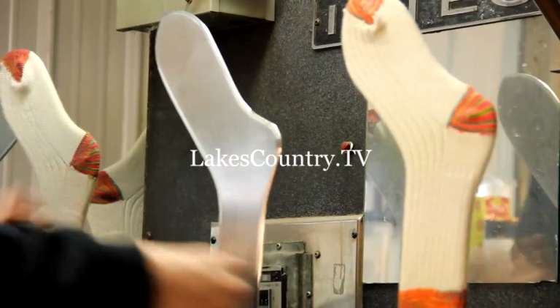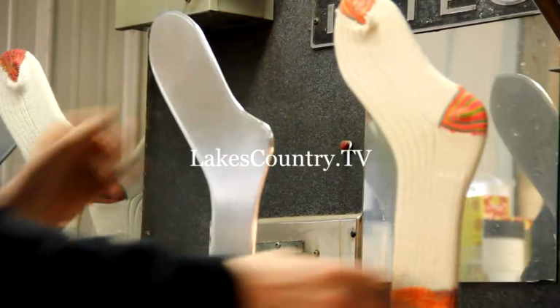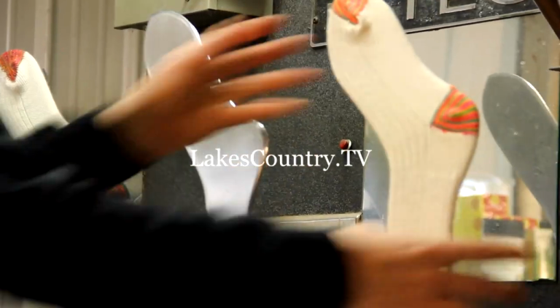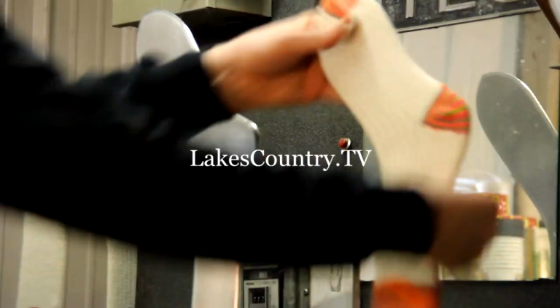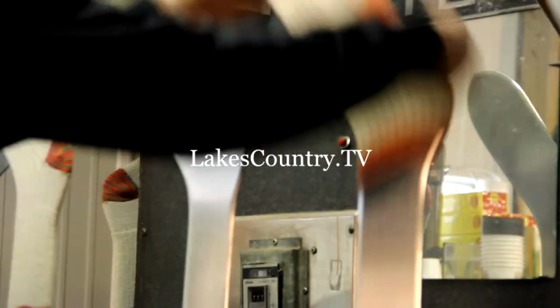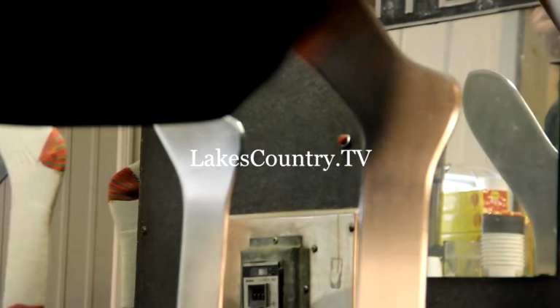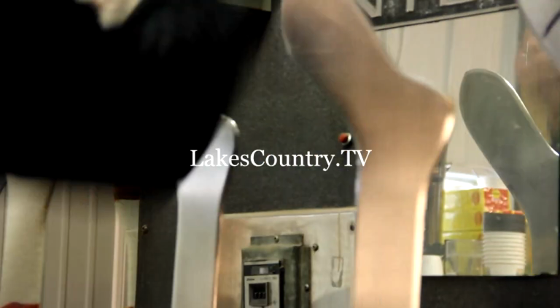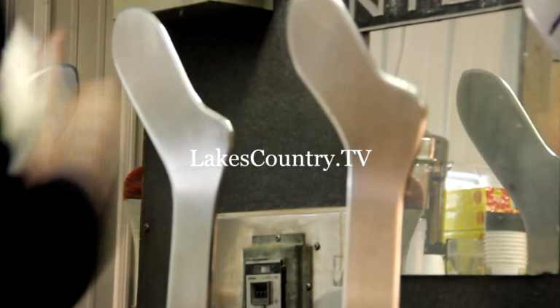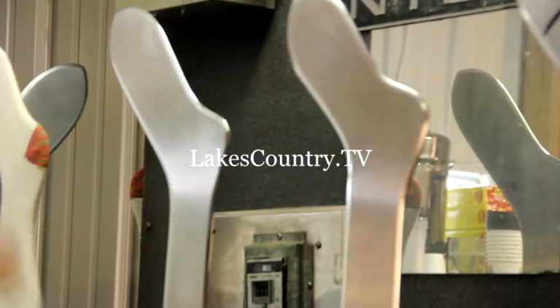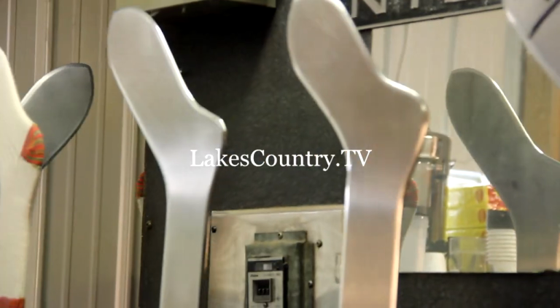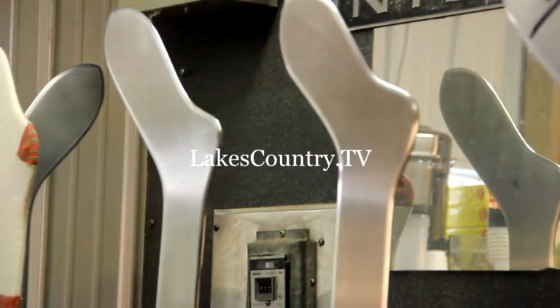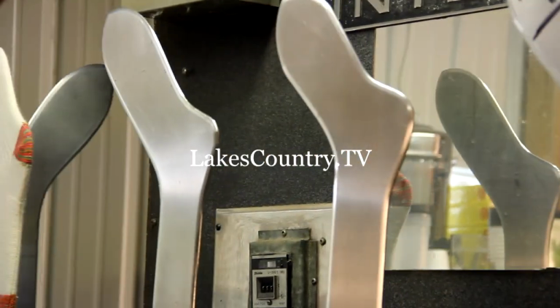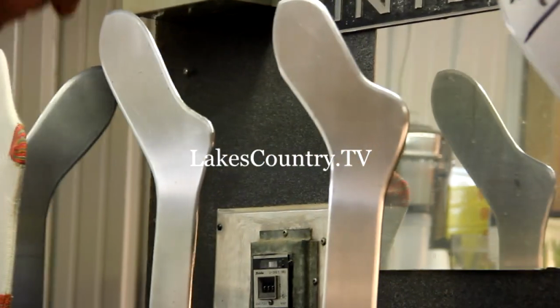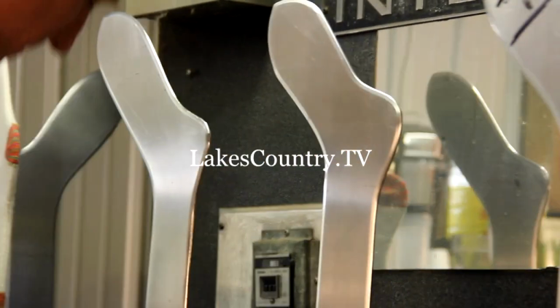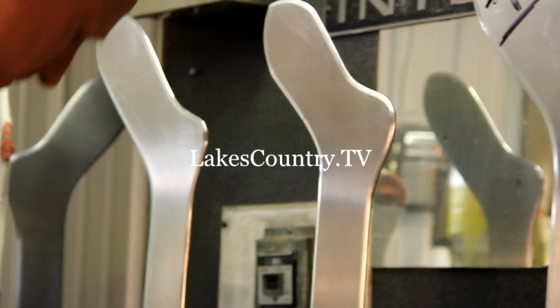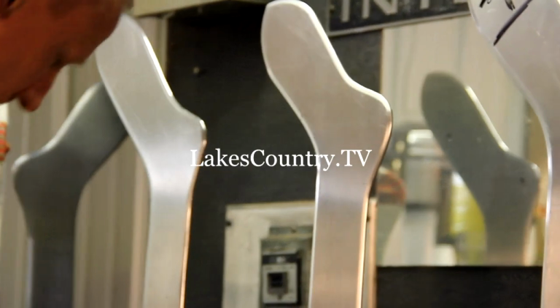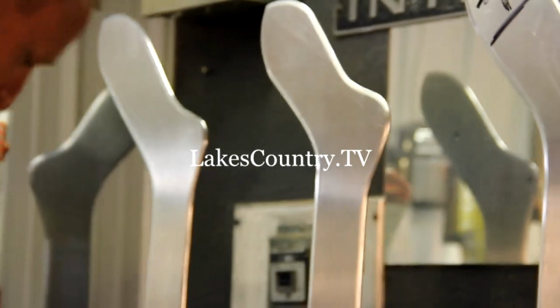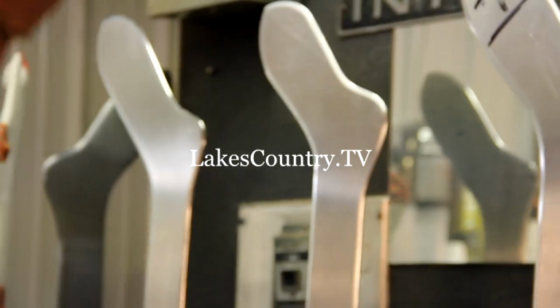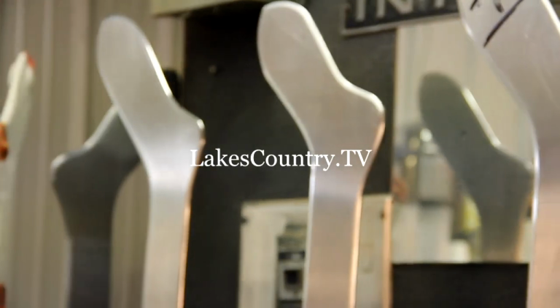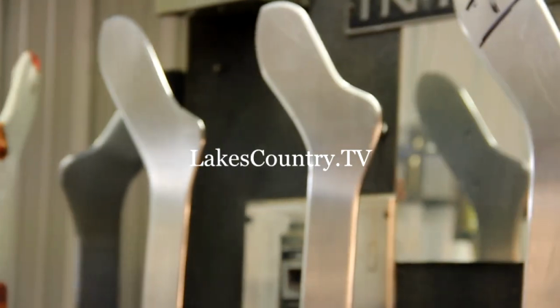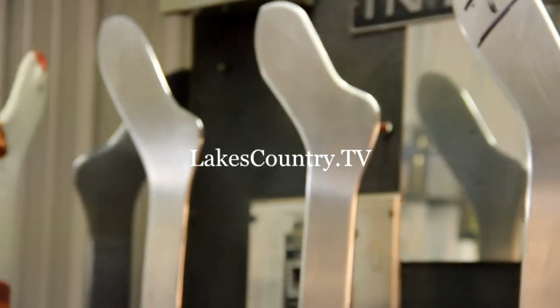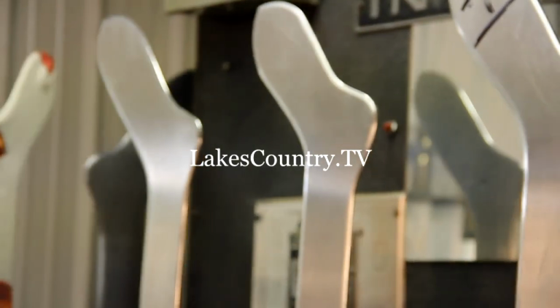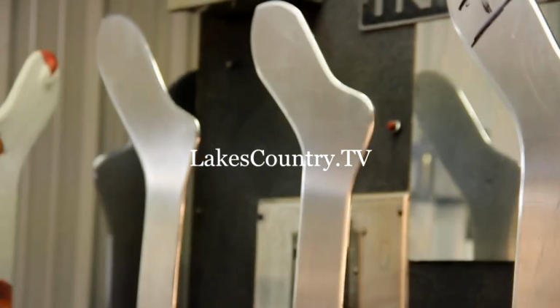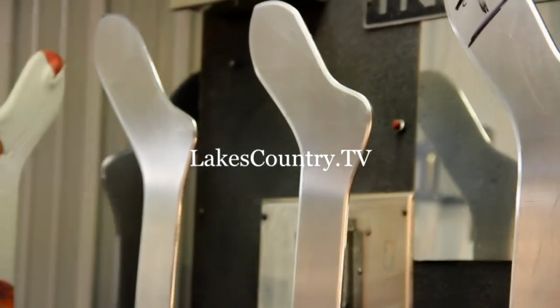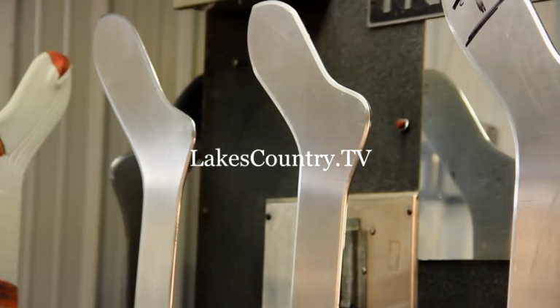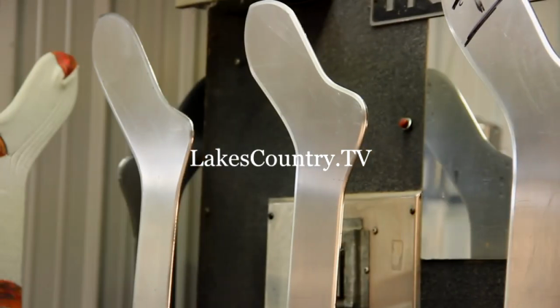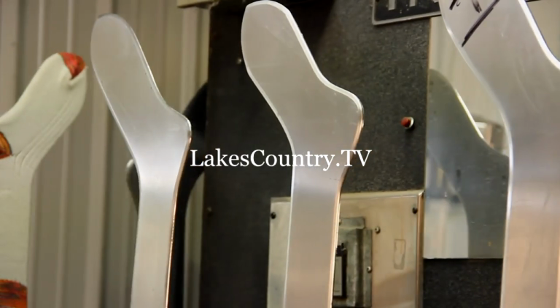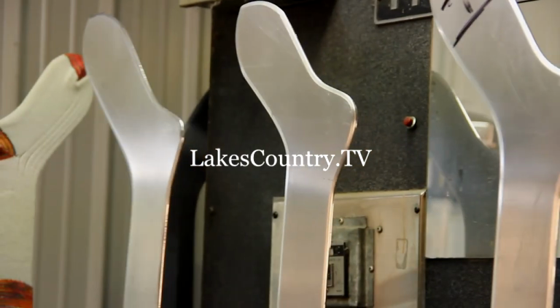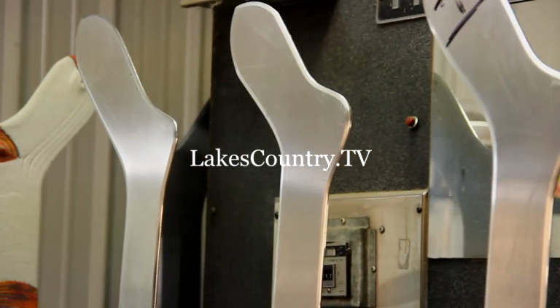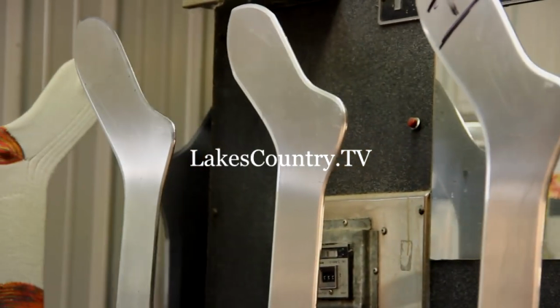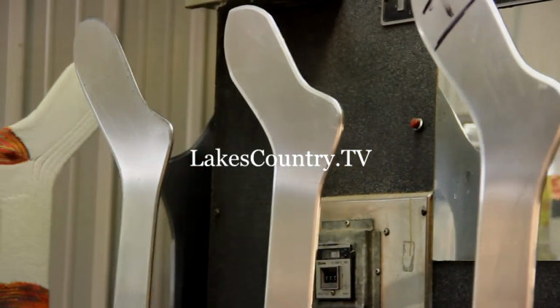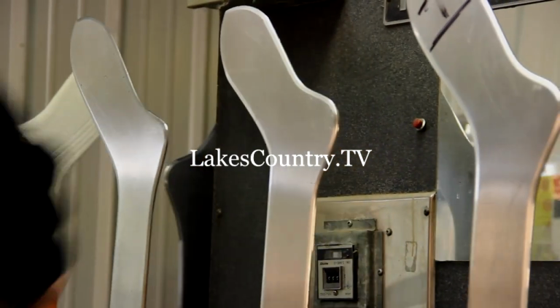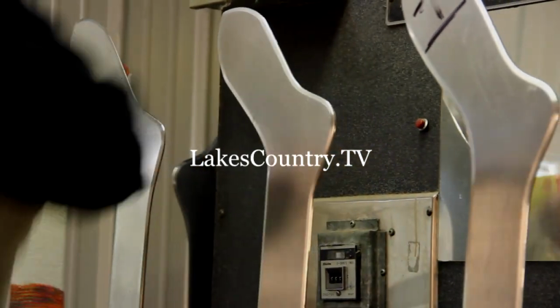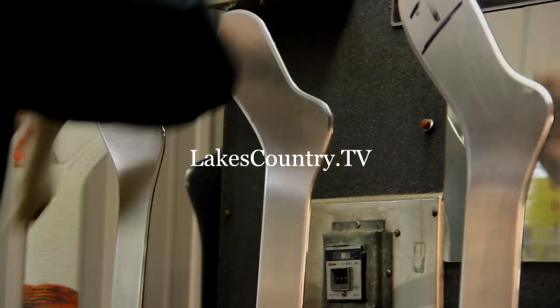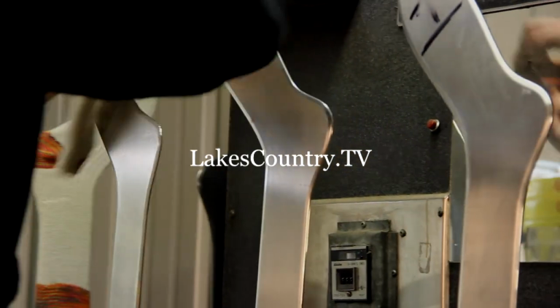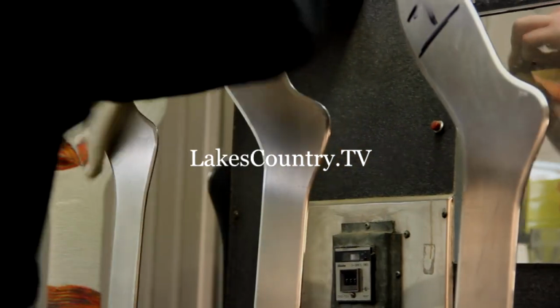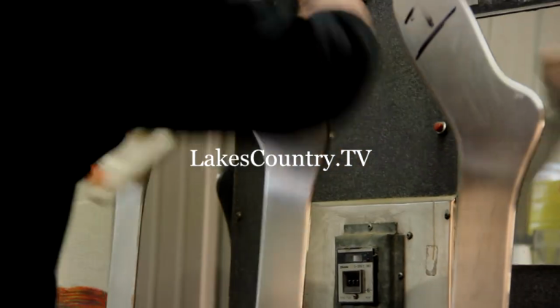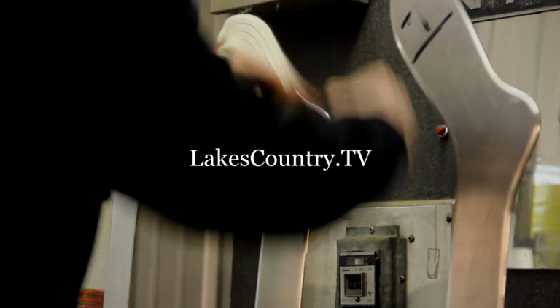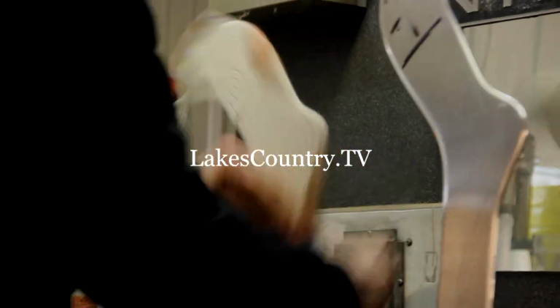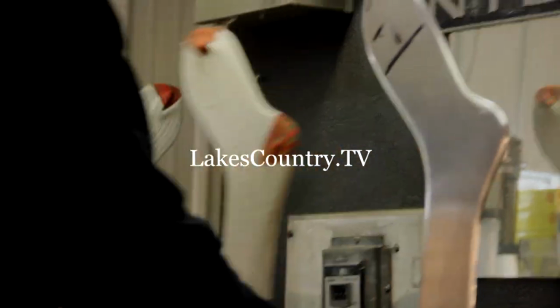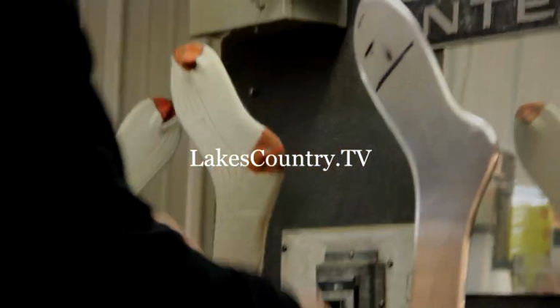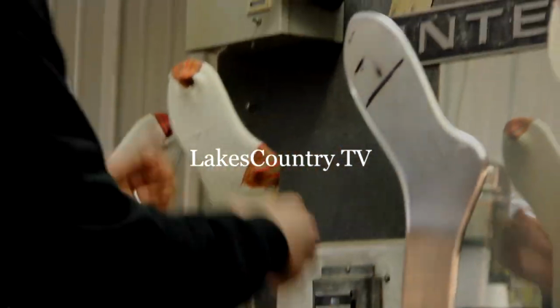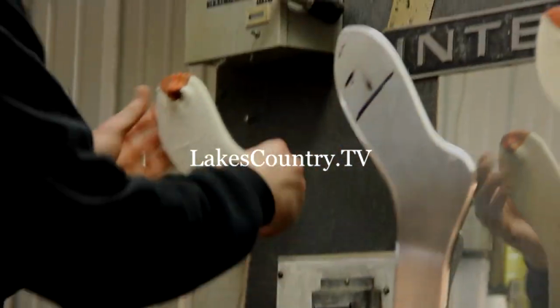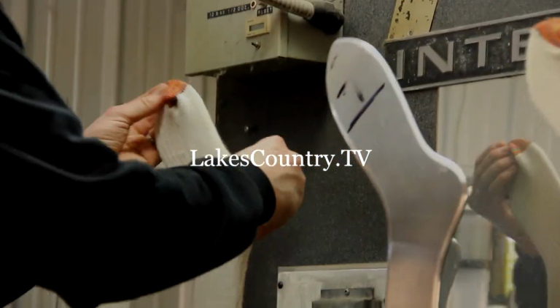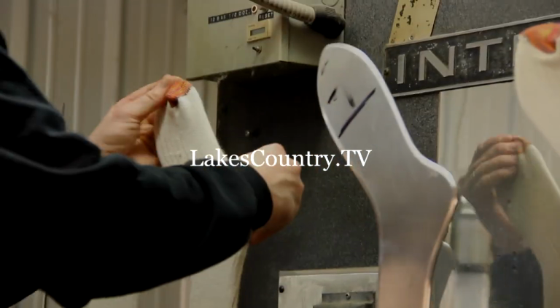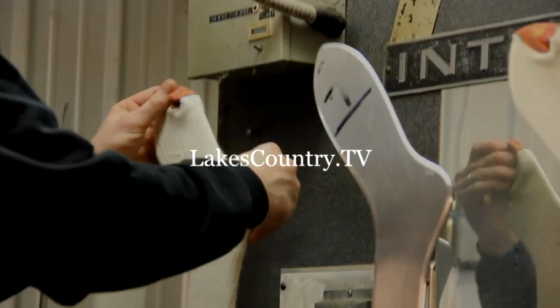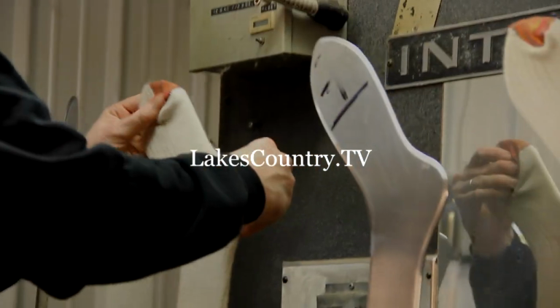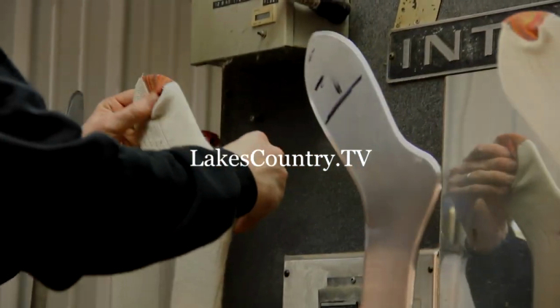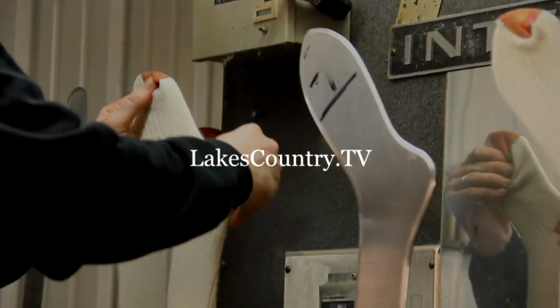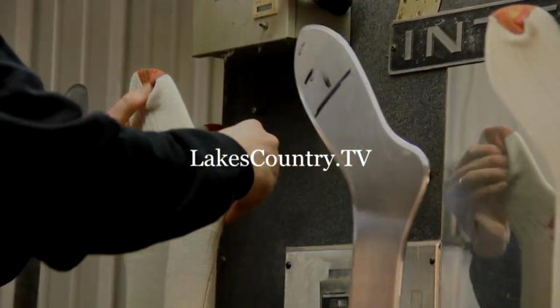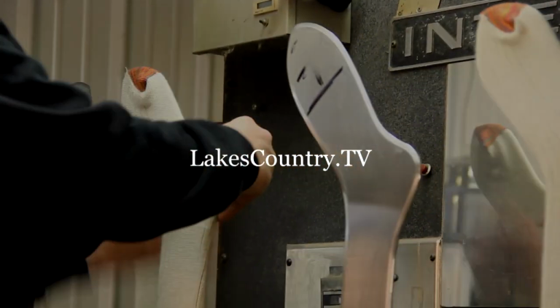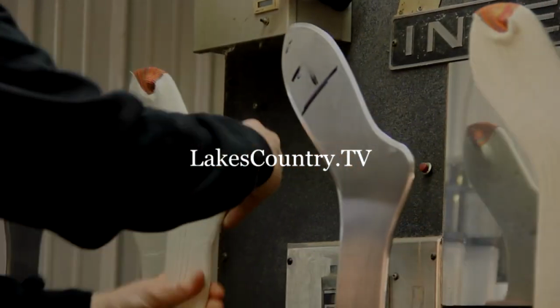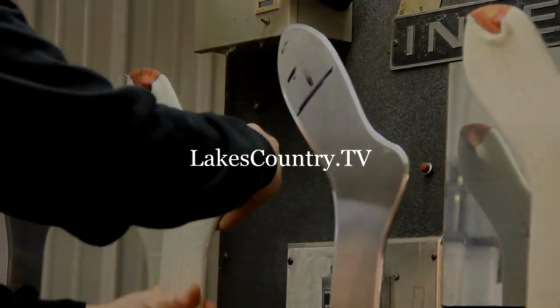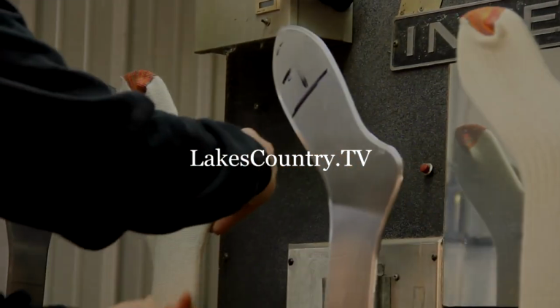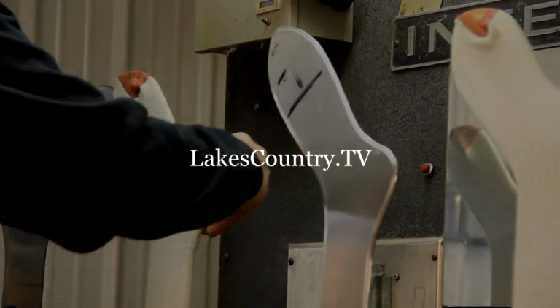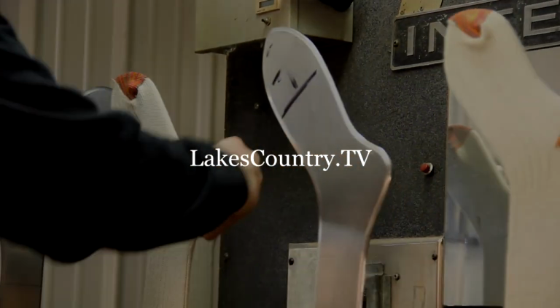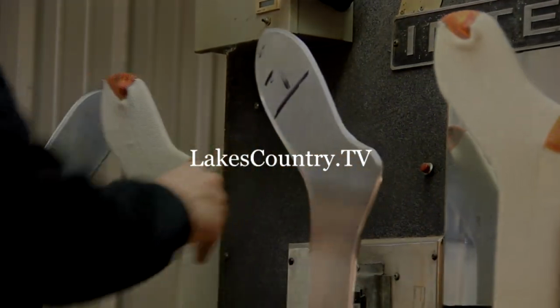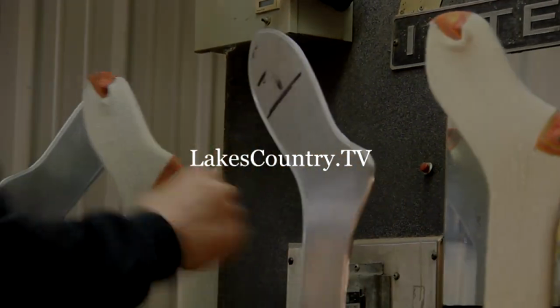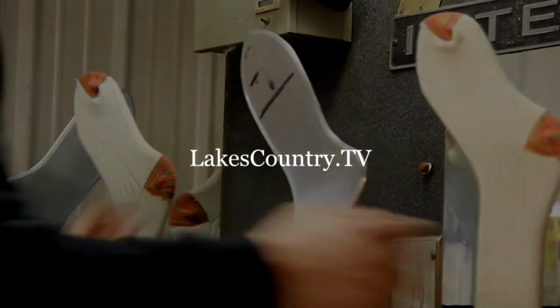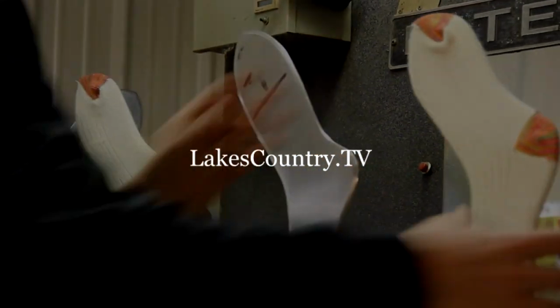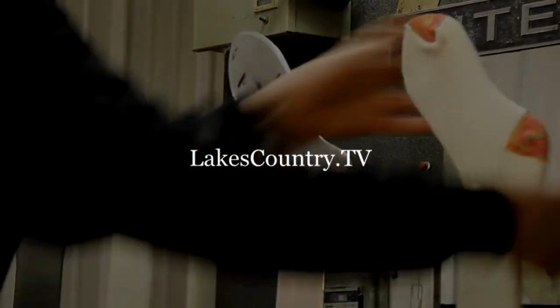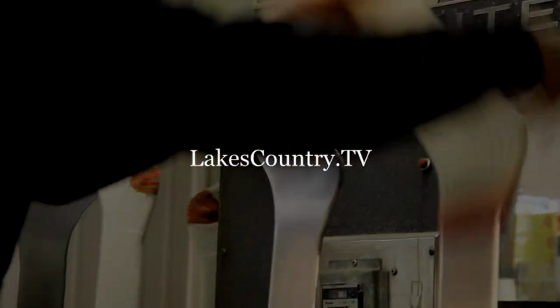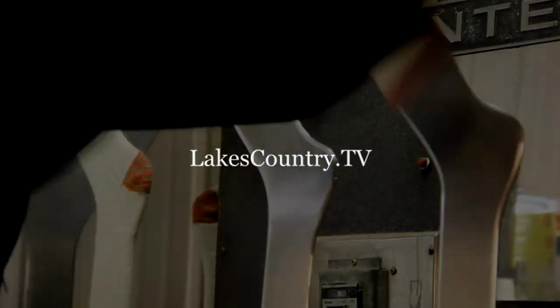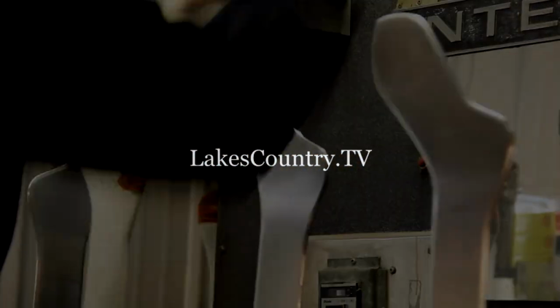Maria and Jason welcome visitors and they sell direct as well as wholesale. They just ask that you call ahead.